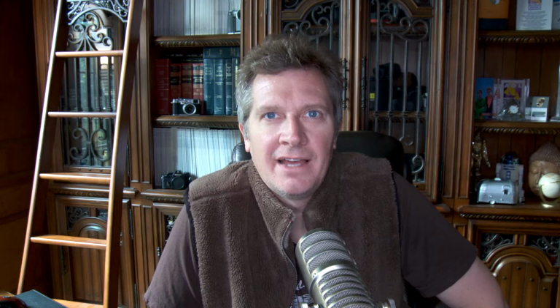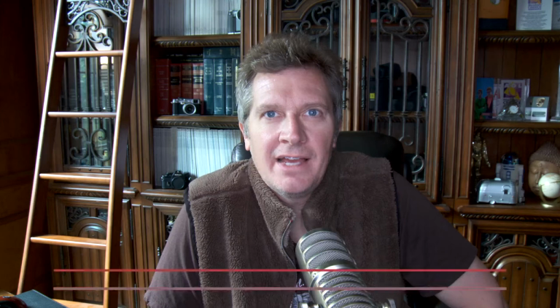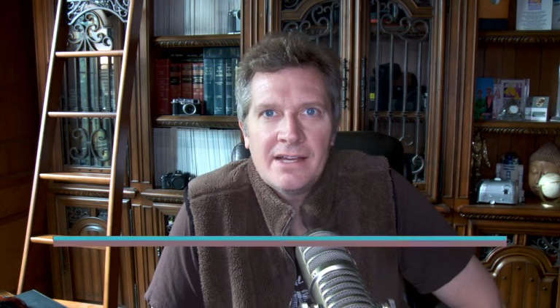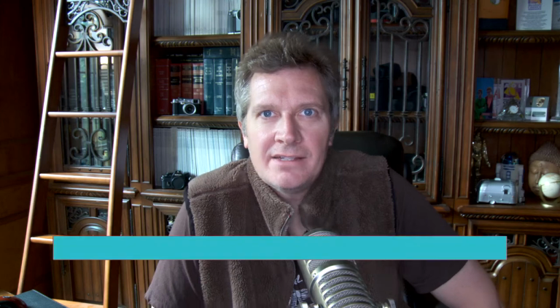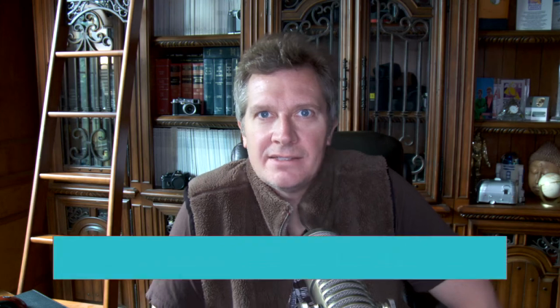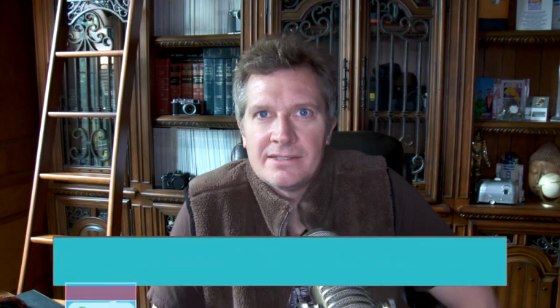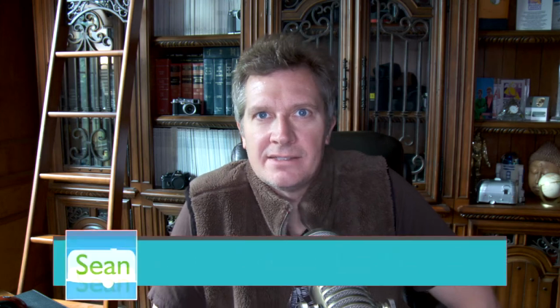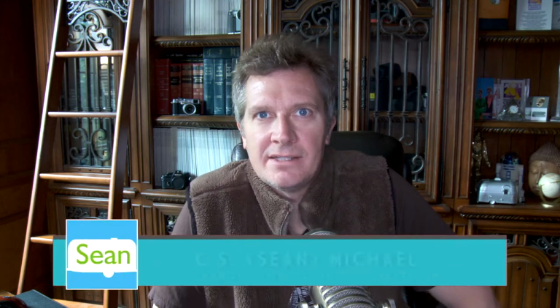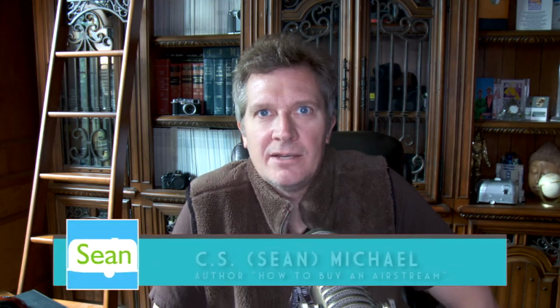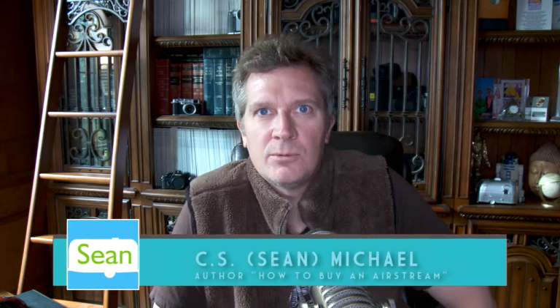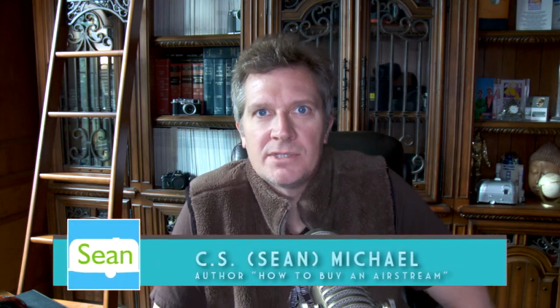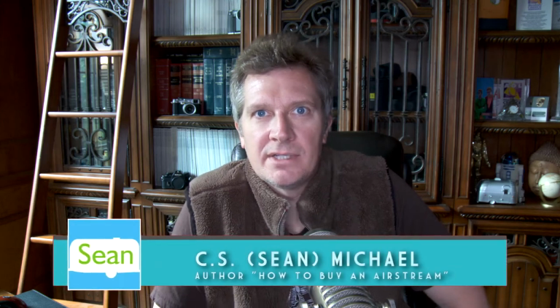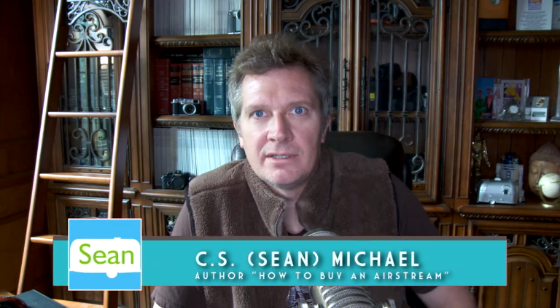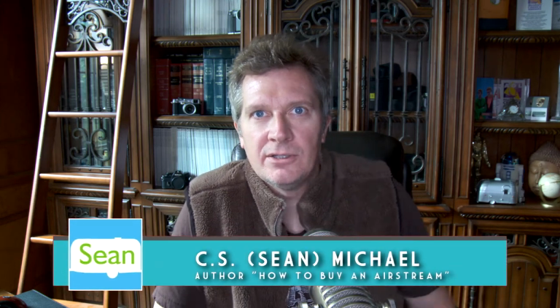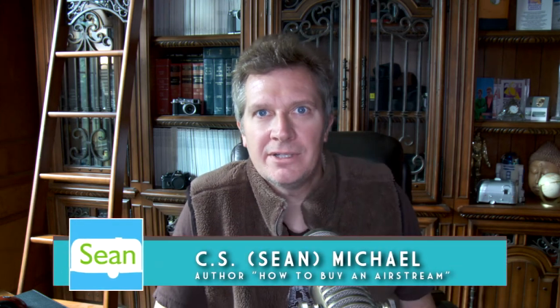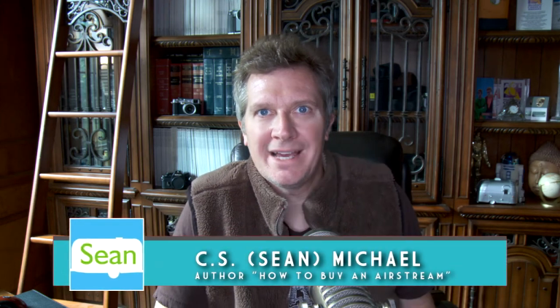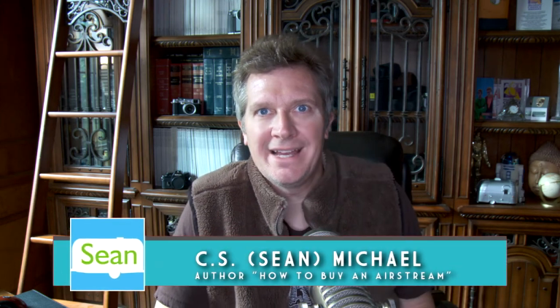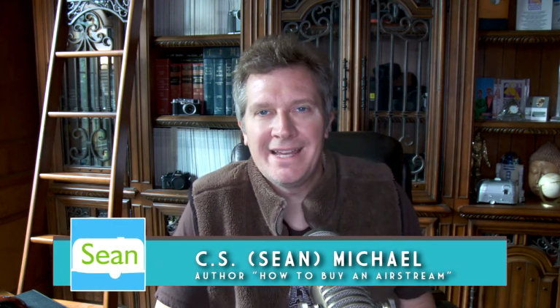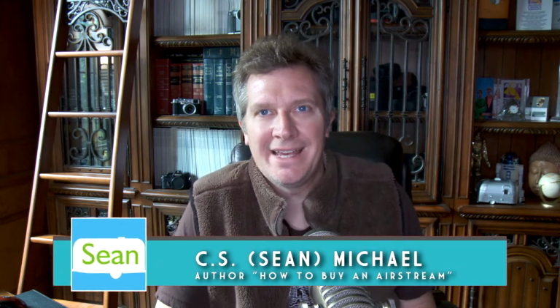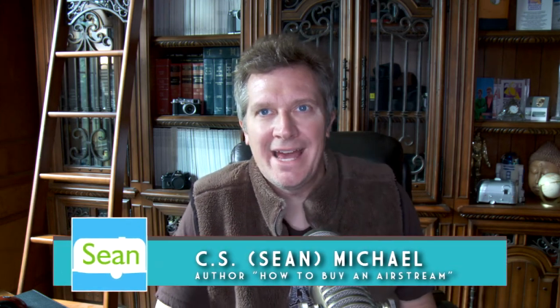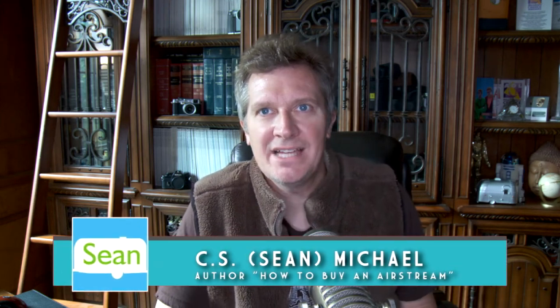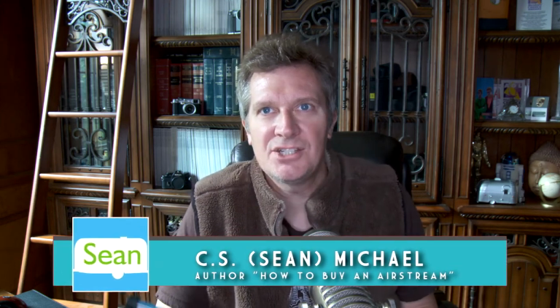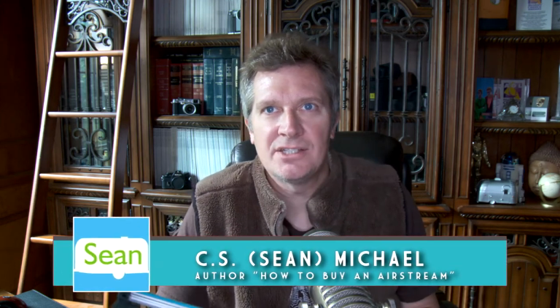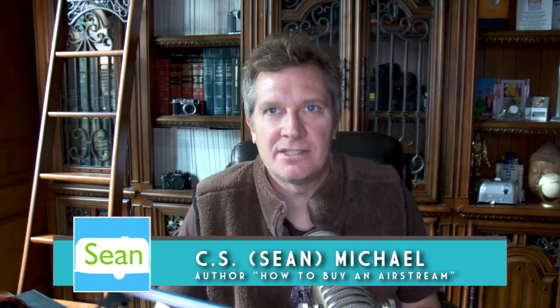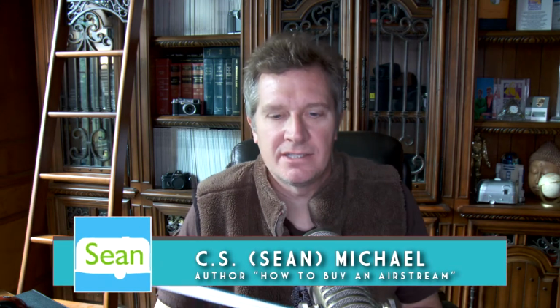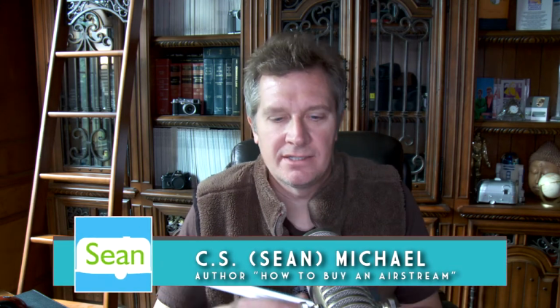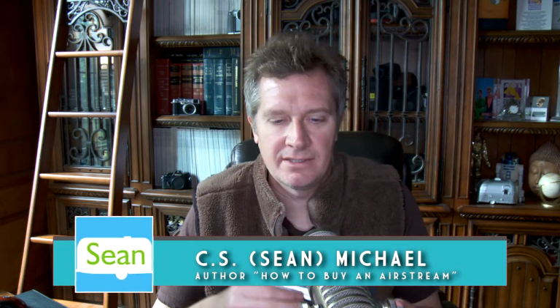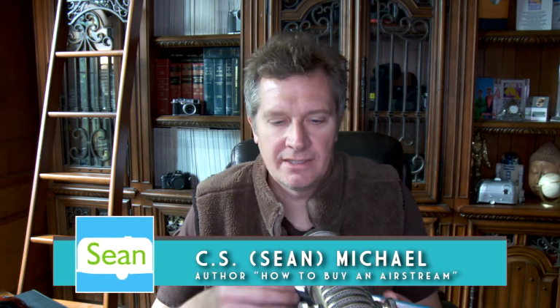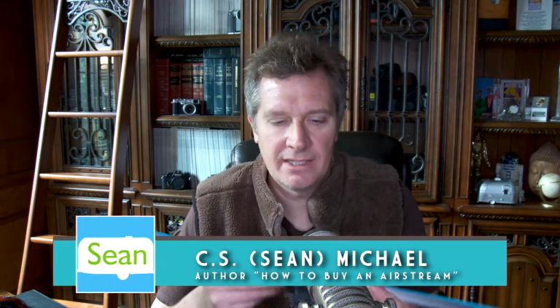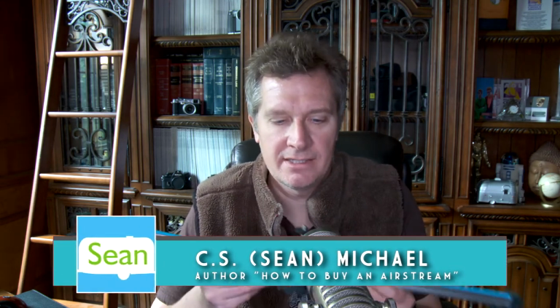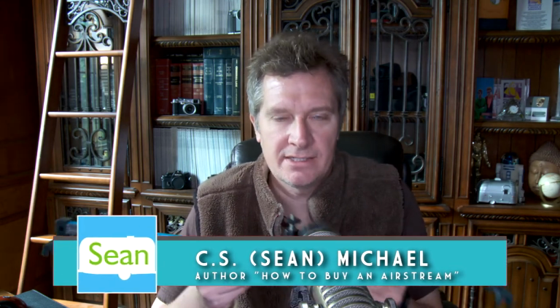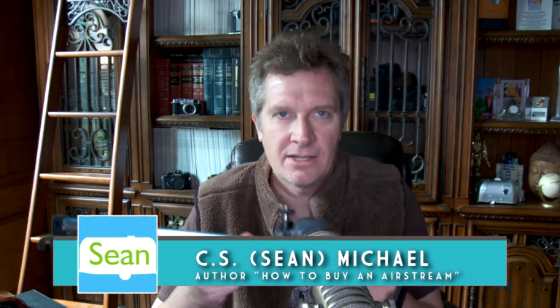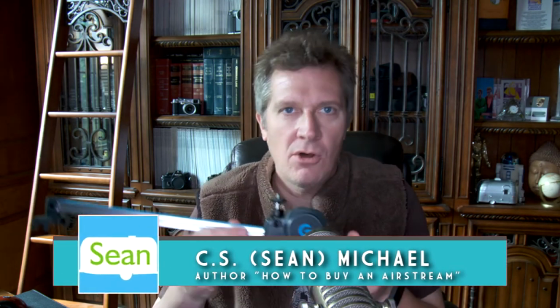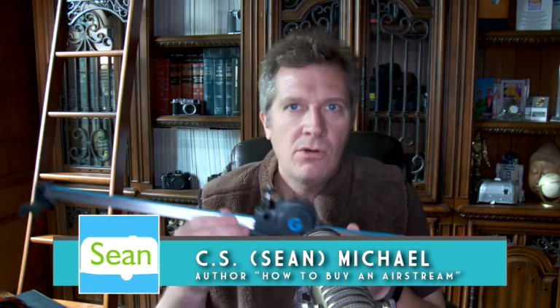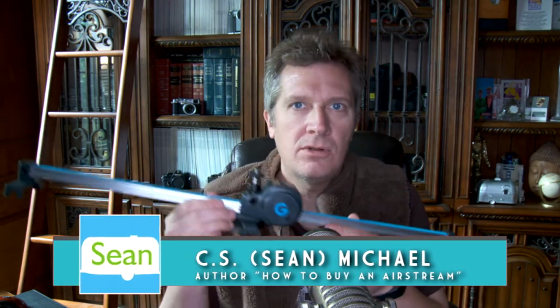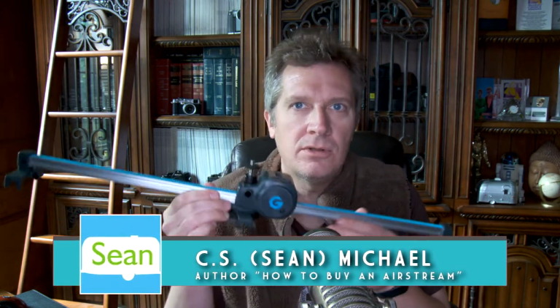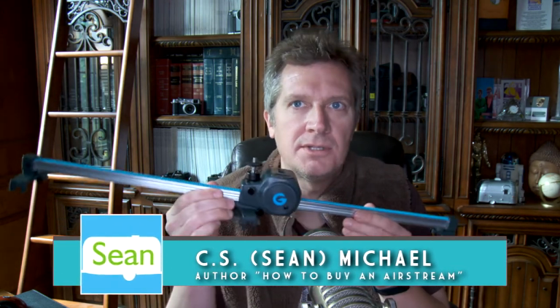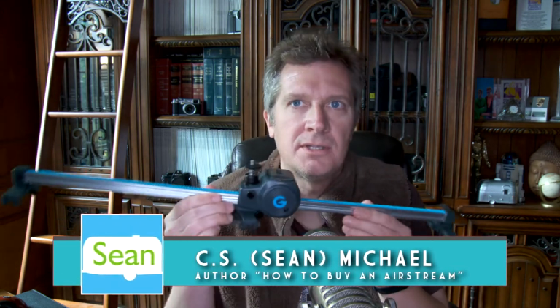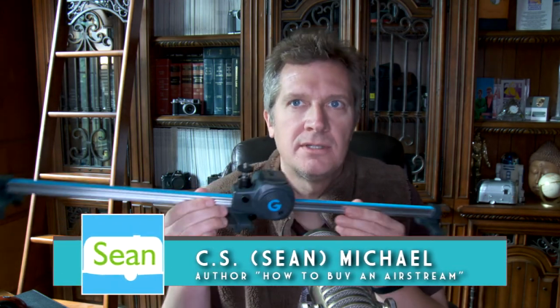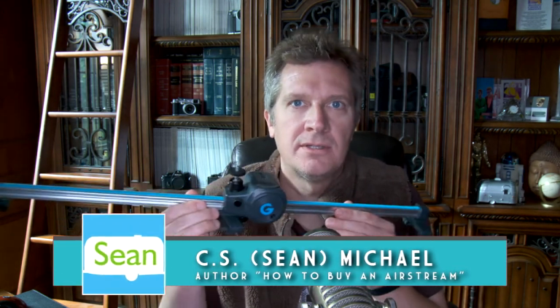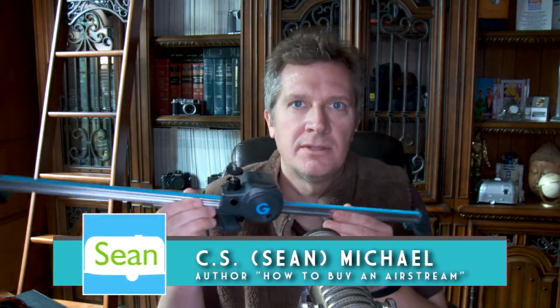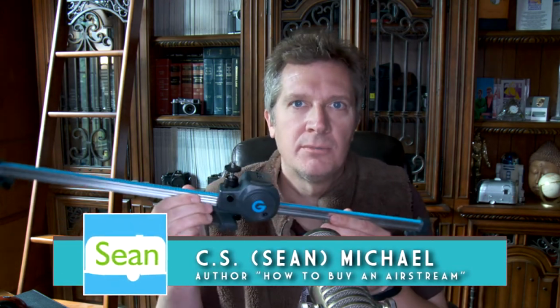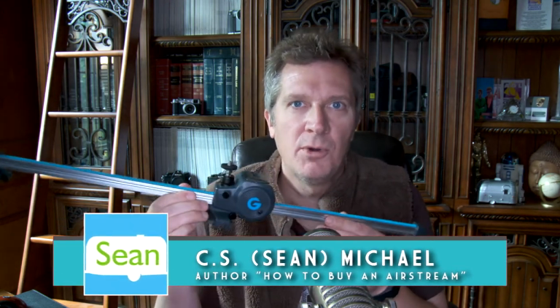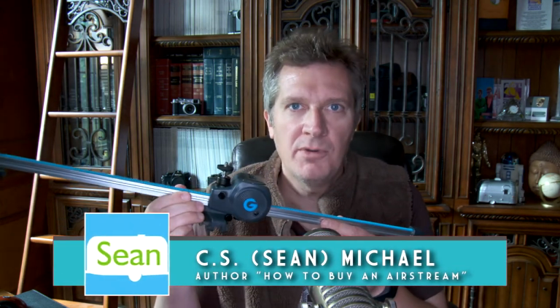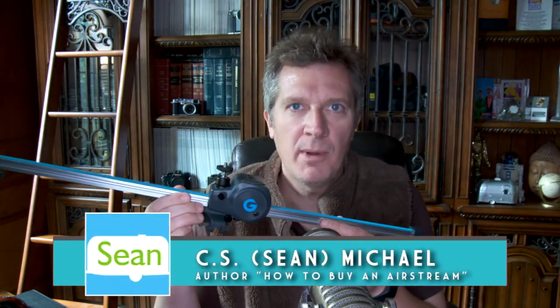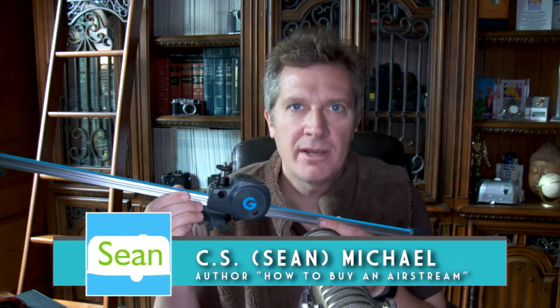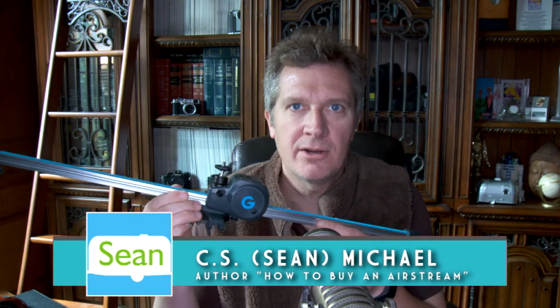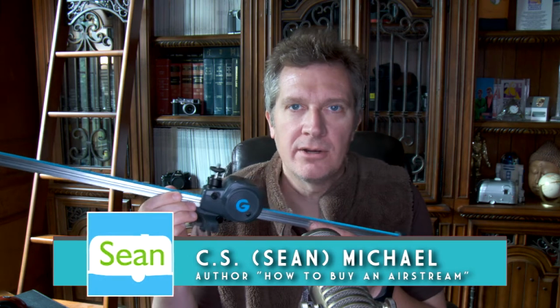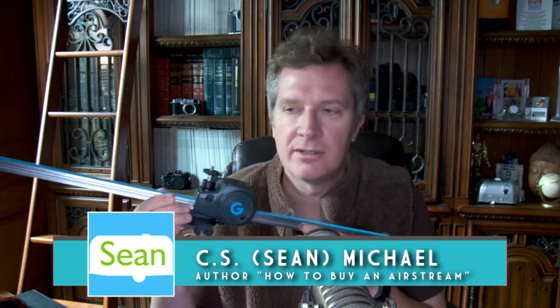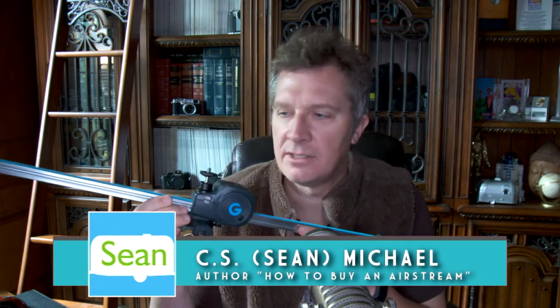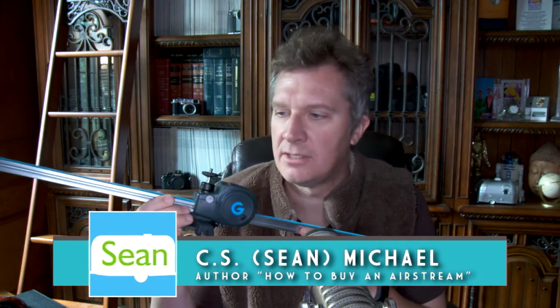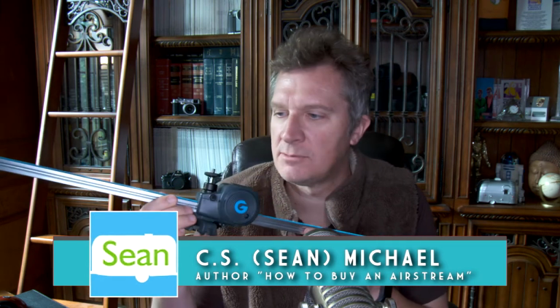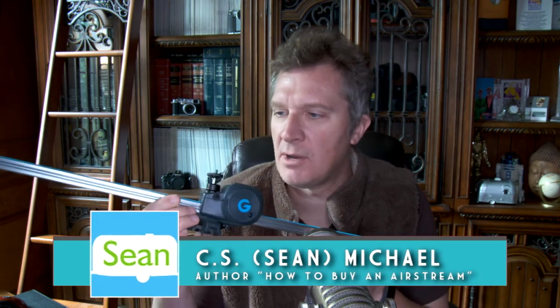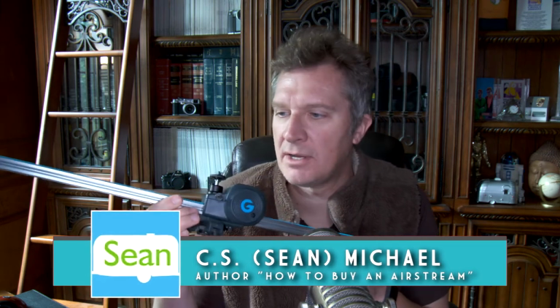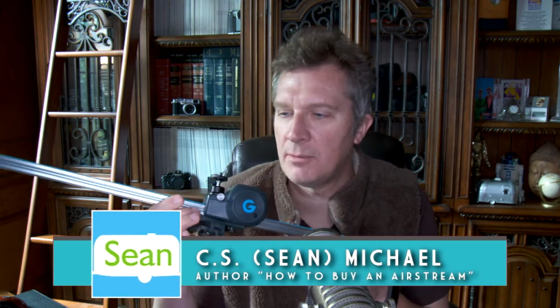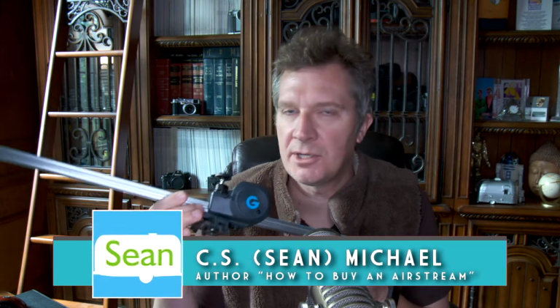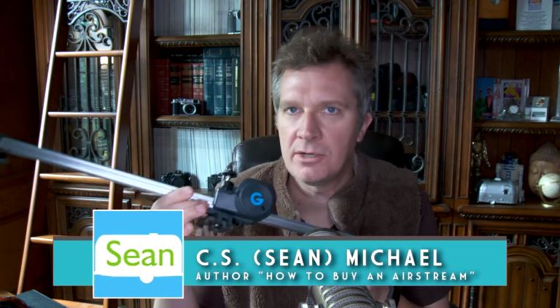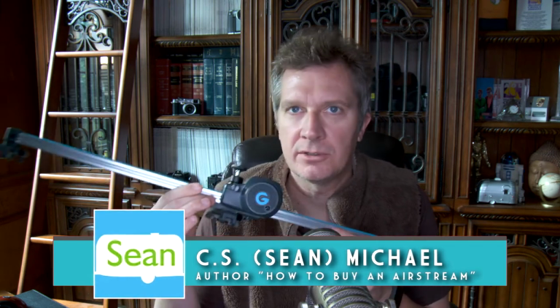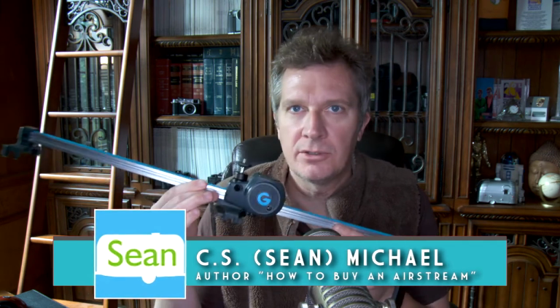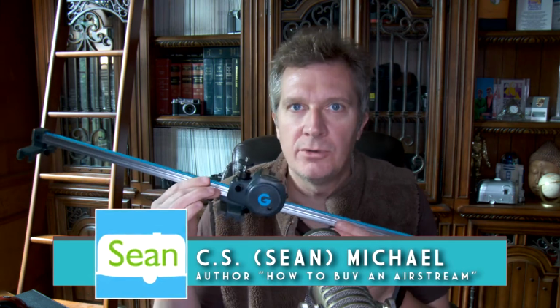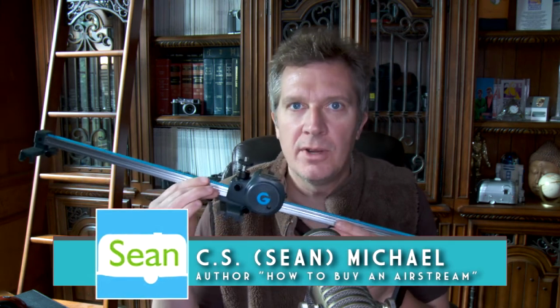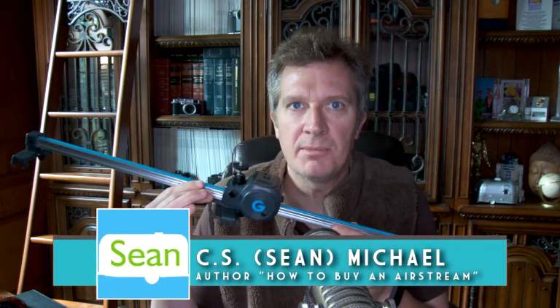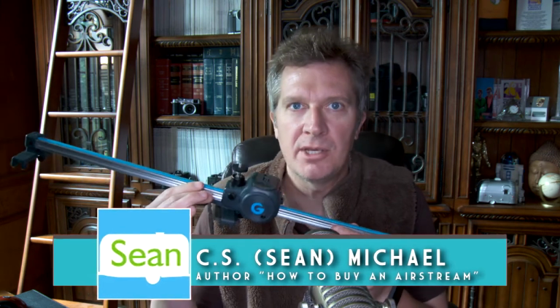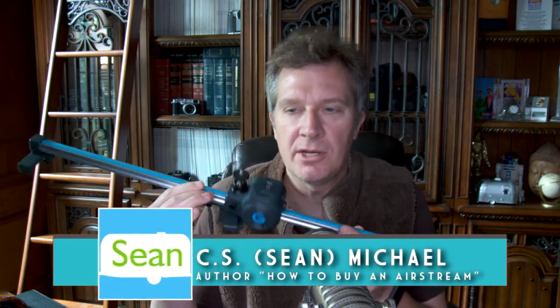Hey guys, today we're taking a look at a gadget. It's called the Movie Maker and it's by a company called Grip Gear.